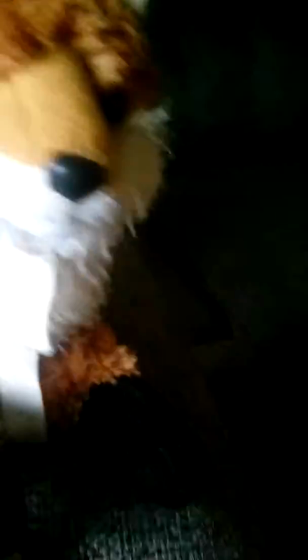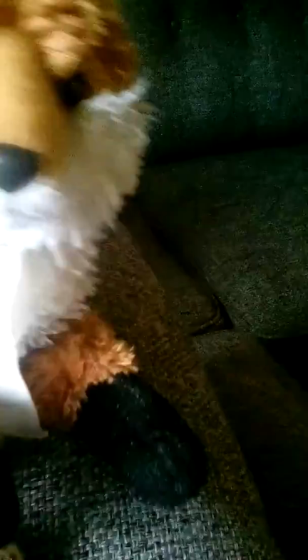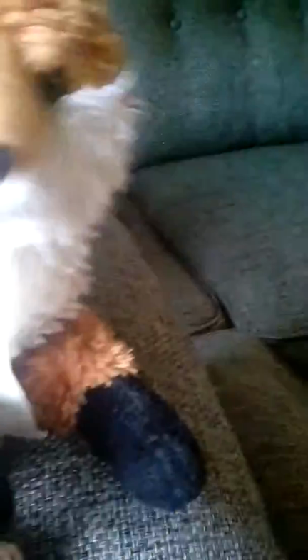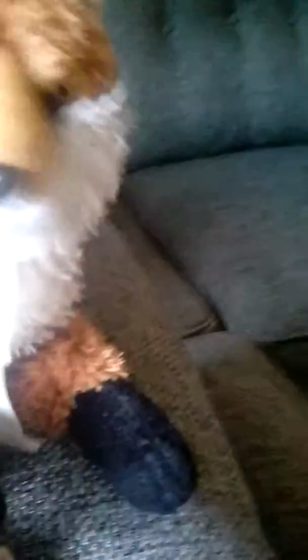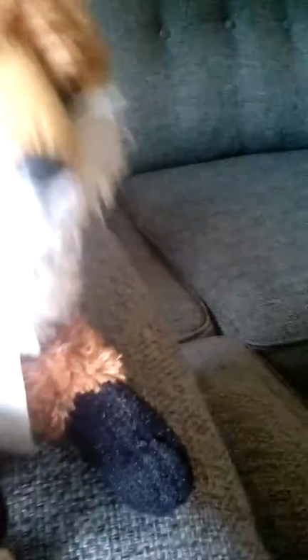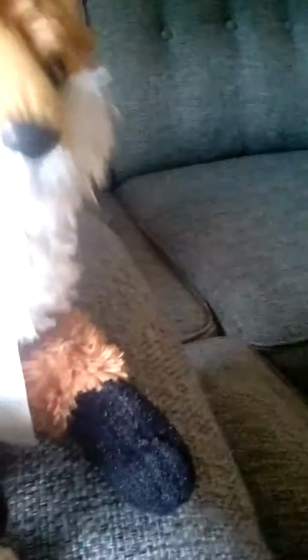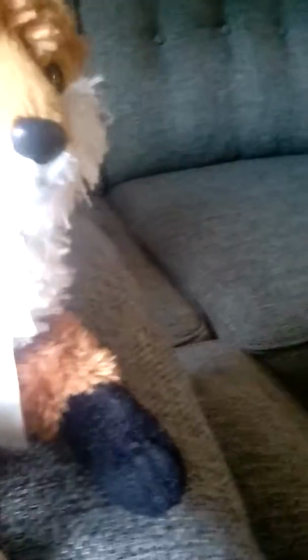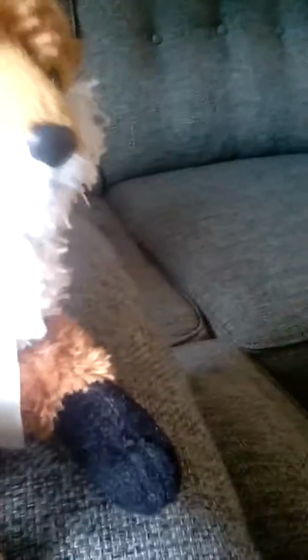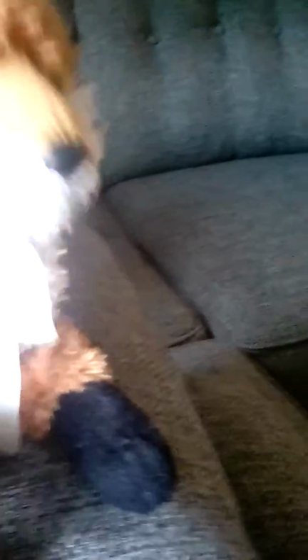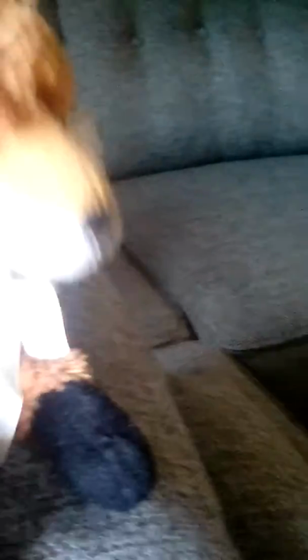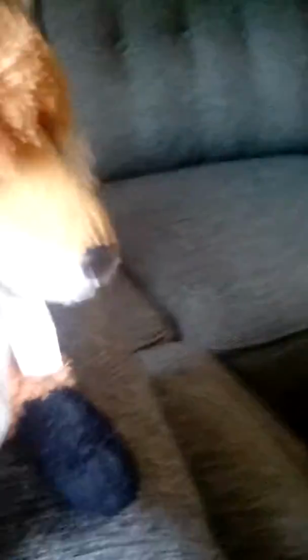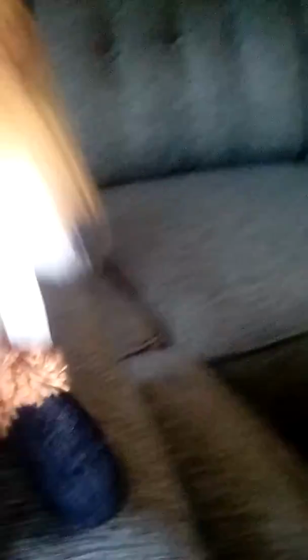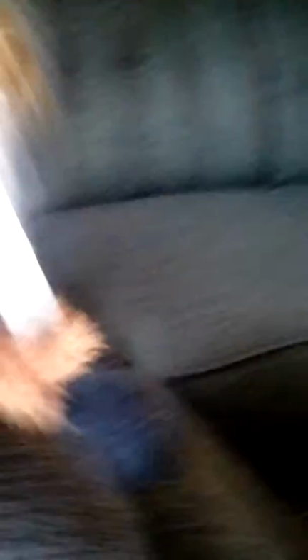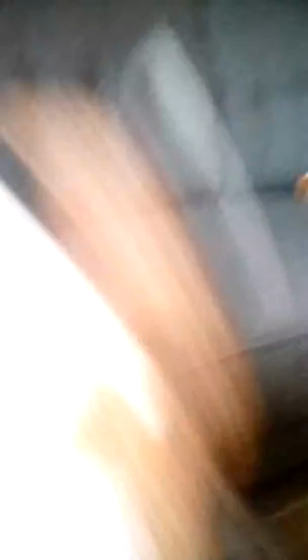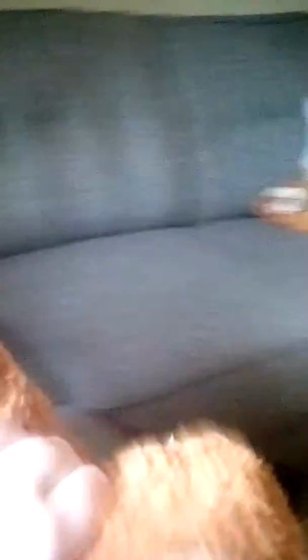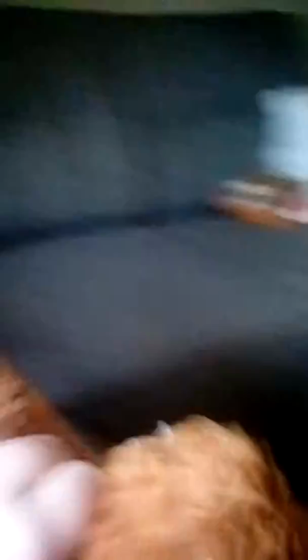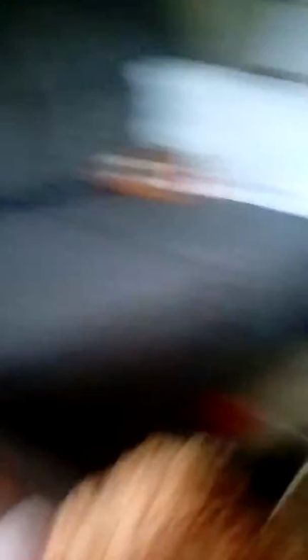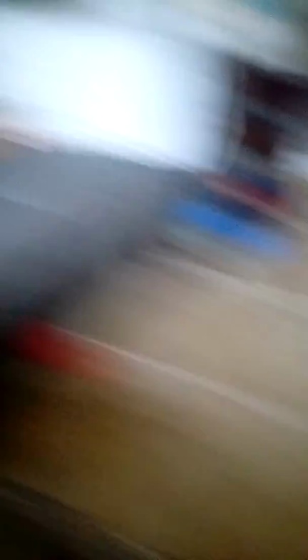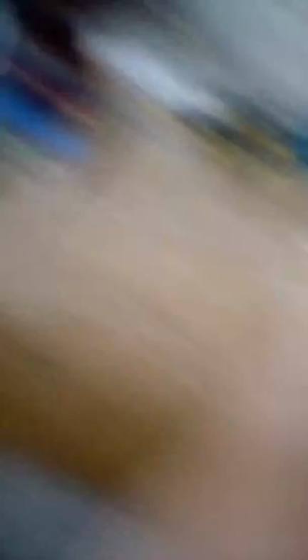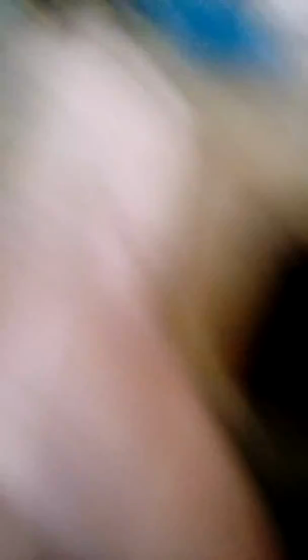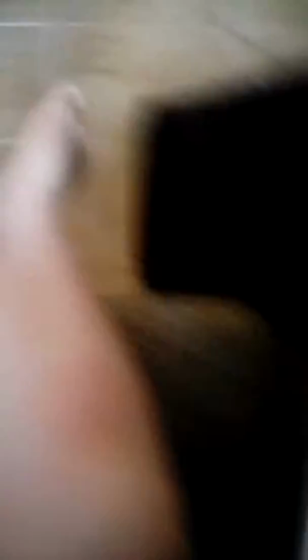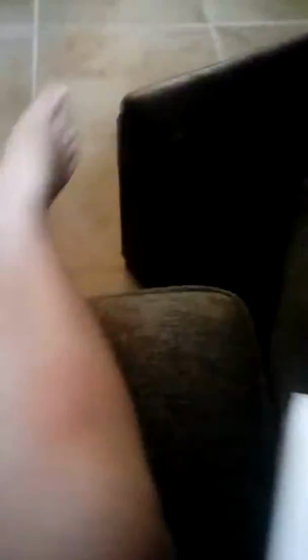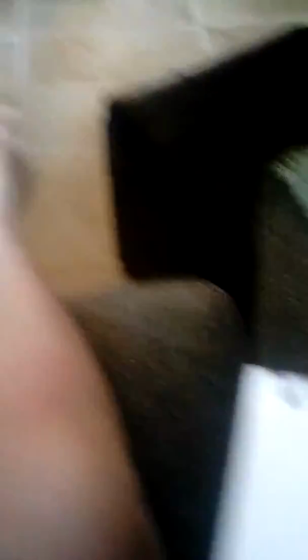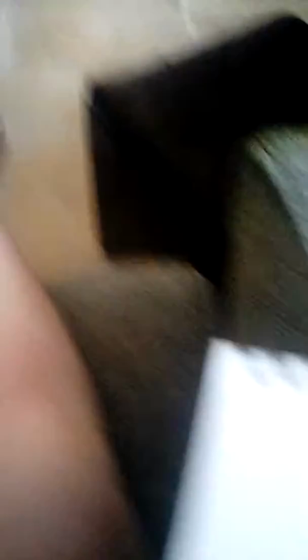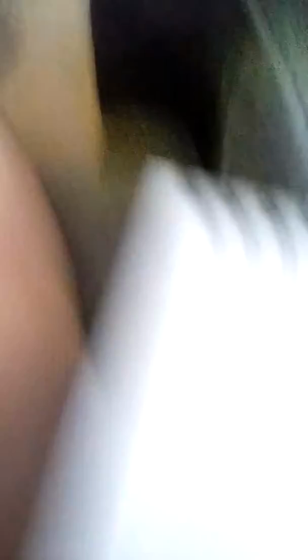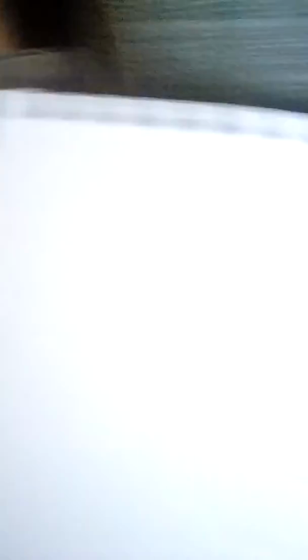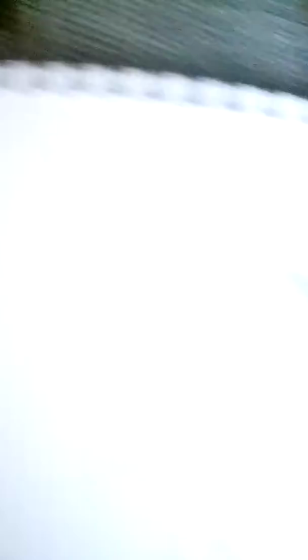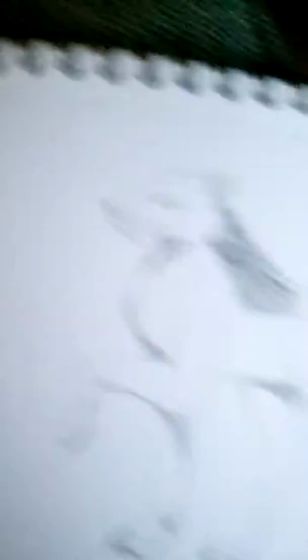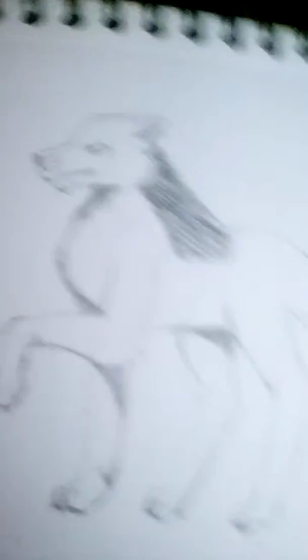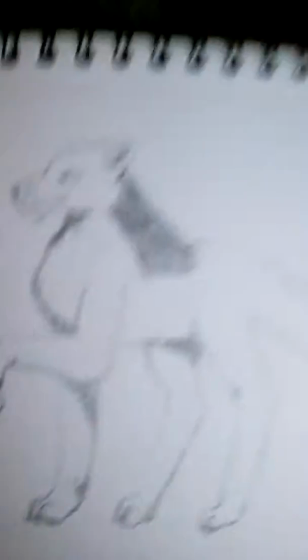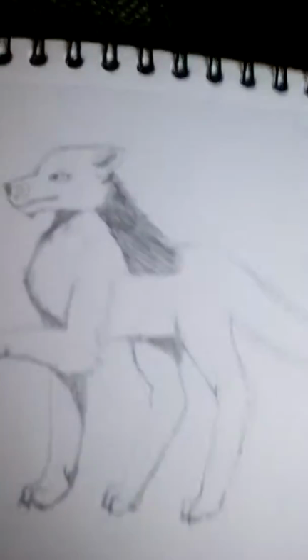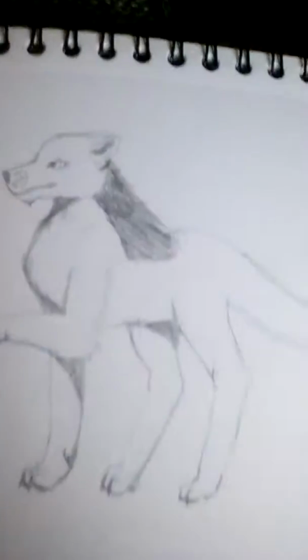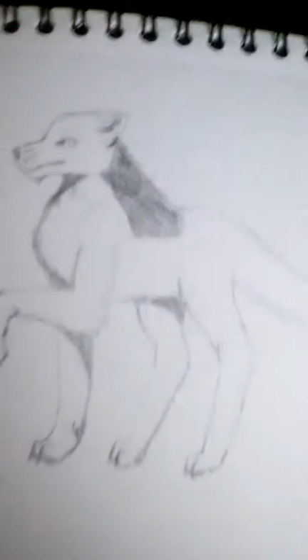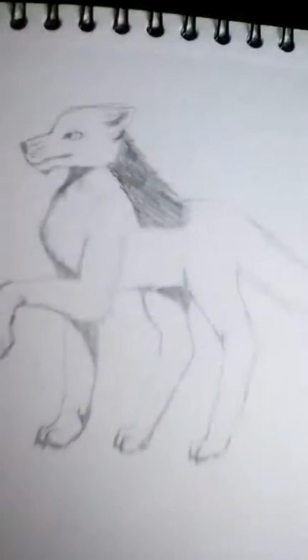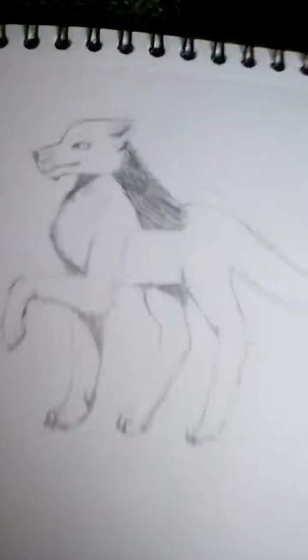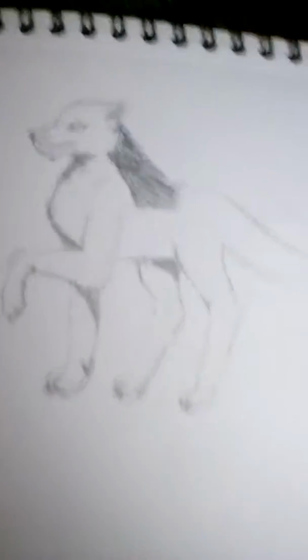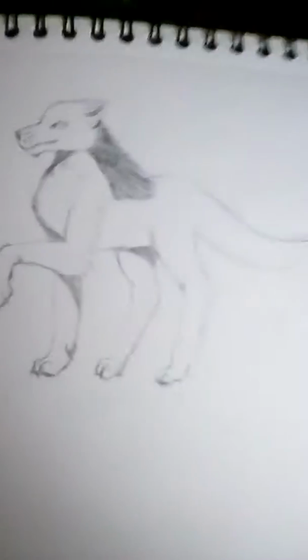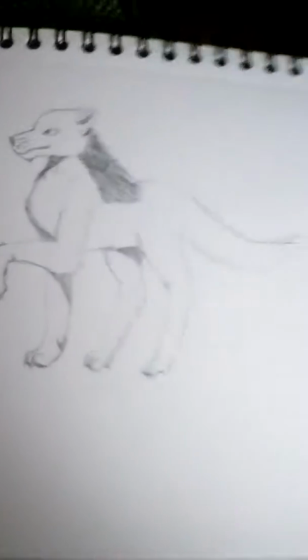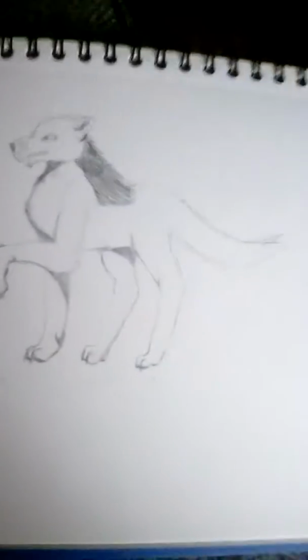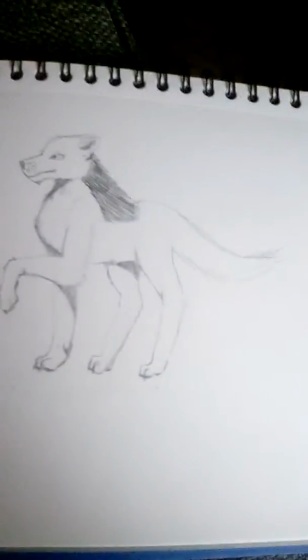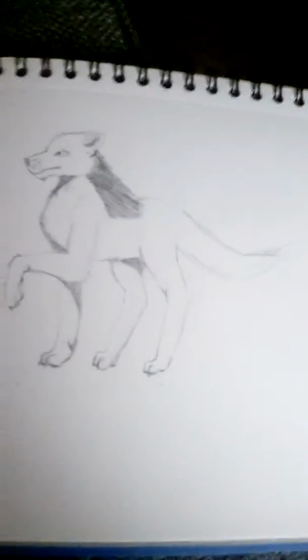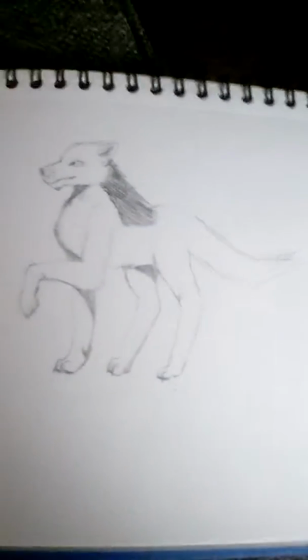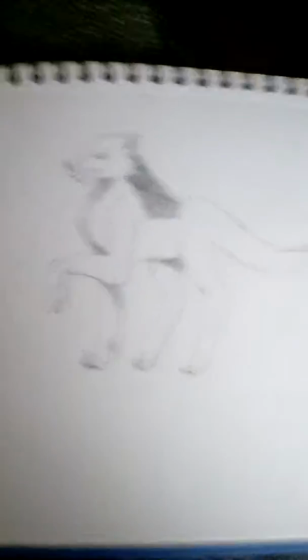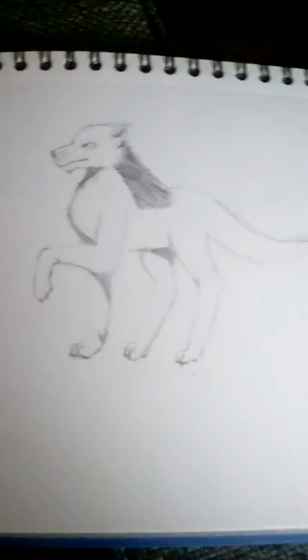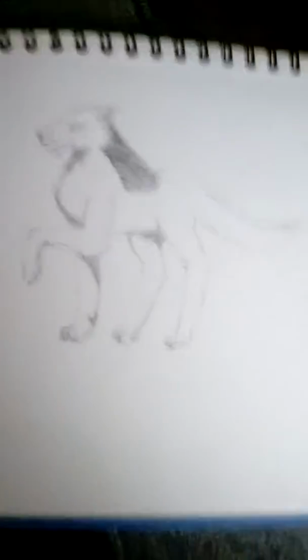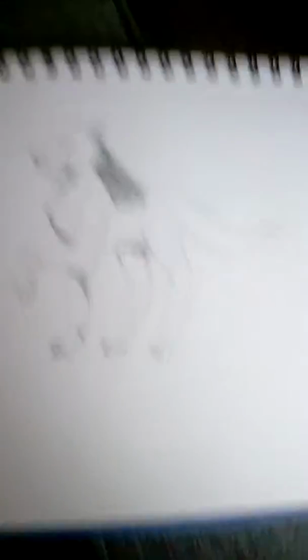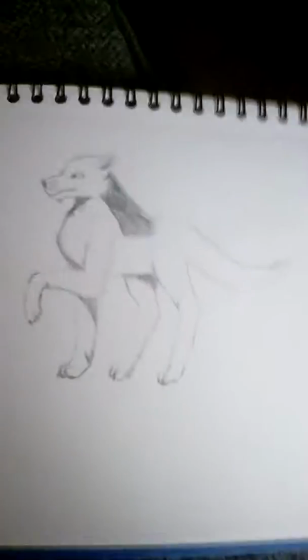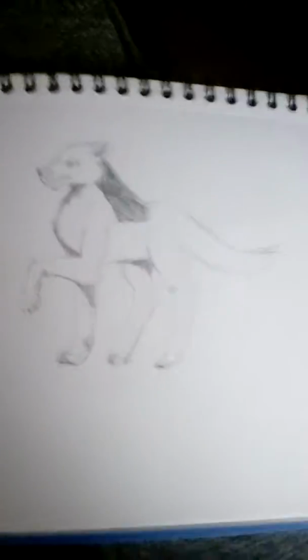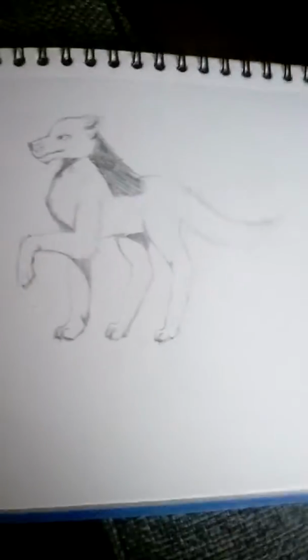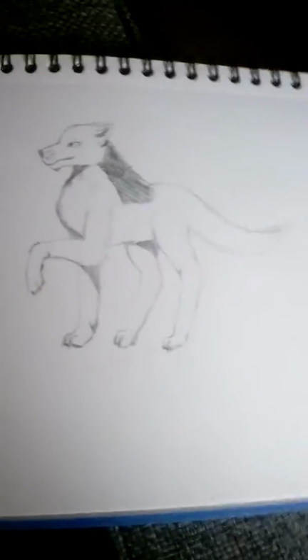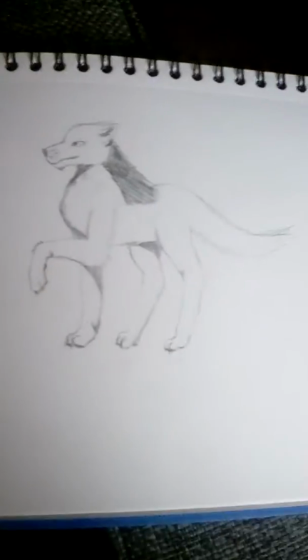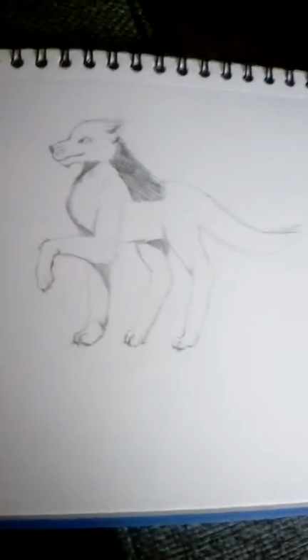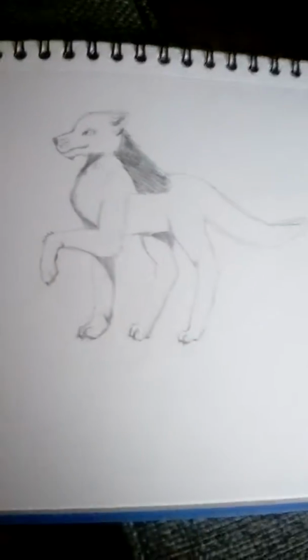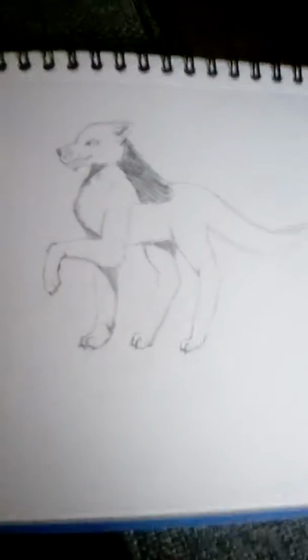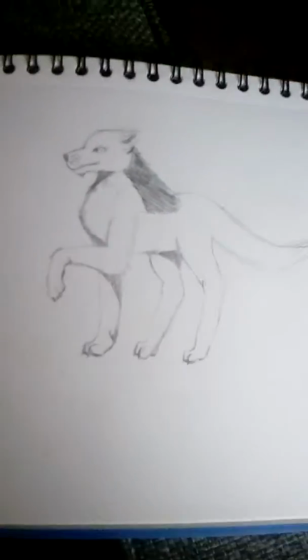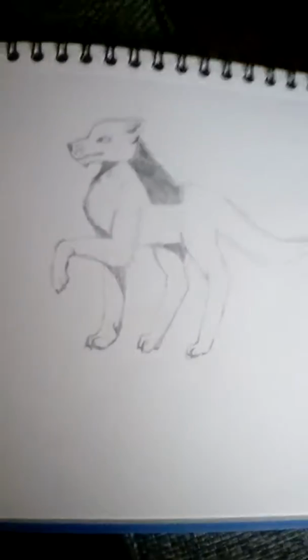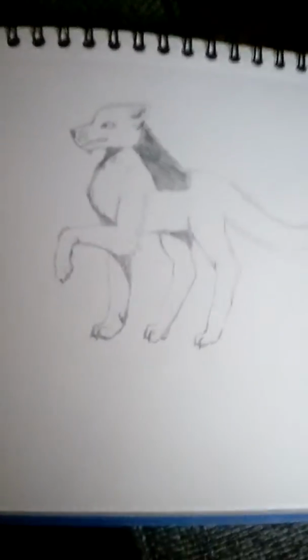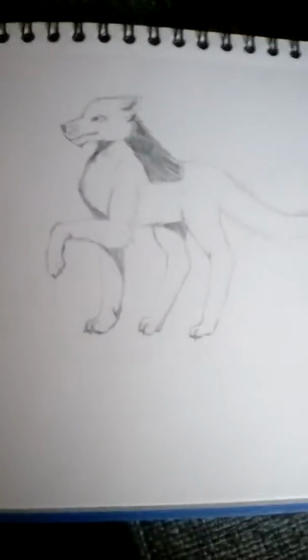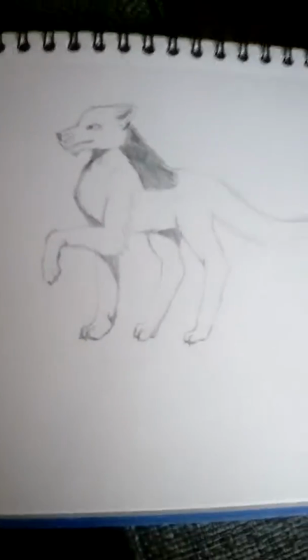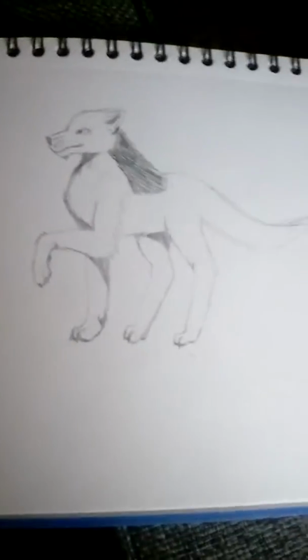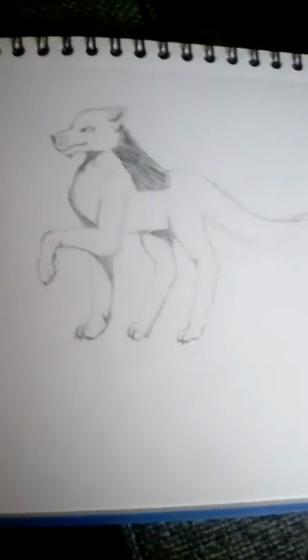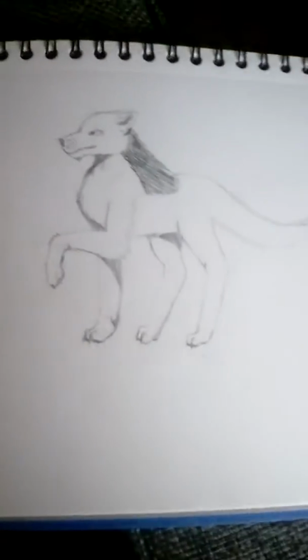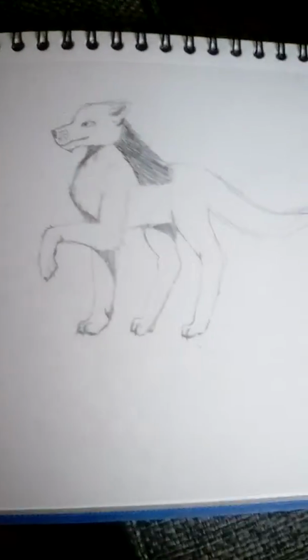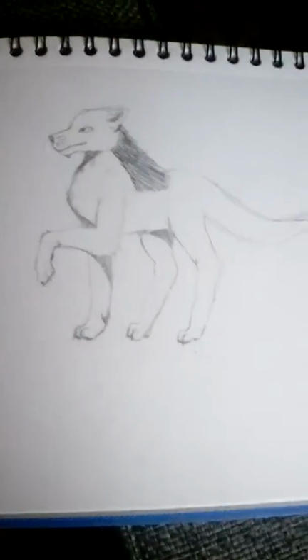I'll show you now. Here it is. Here's Wolfie. It's not her name, but eh.